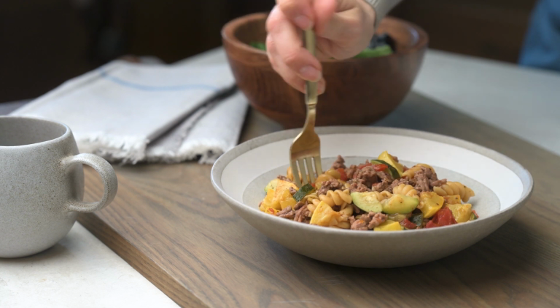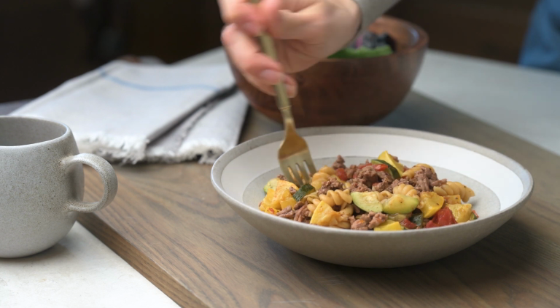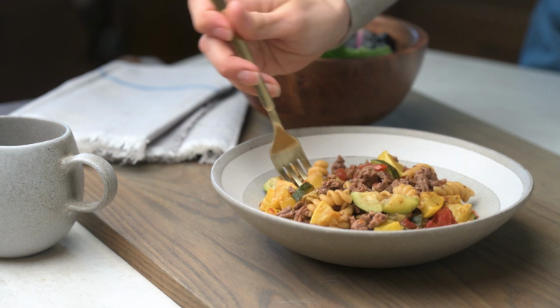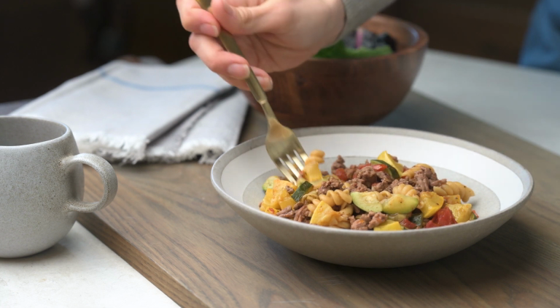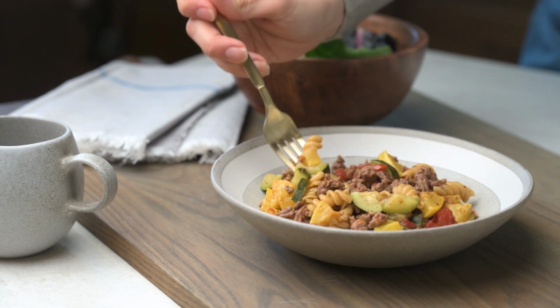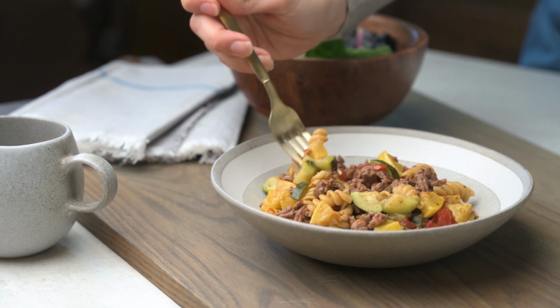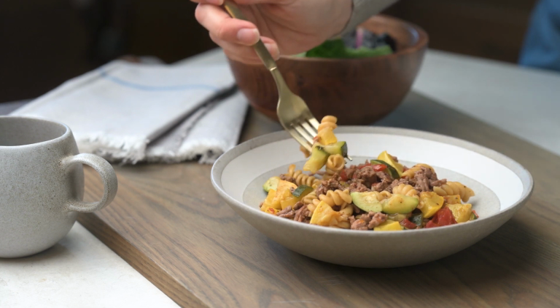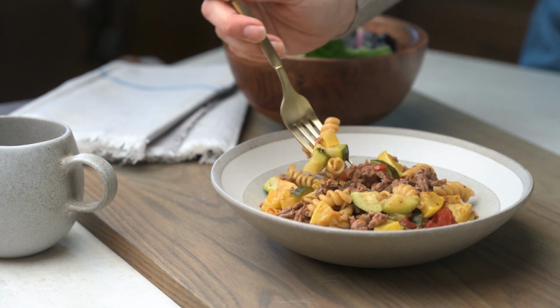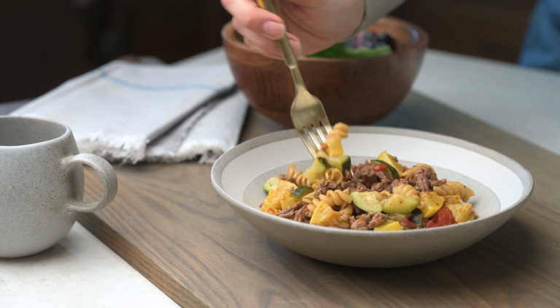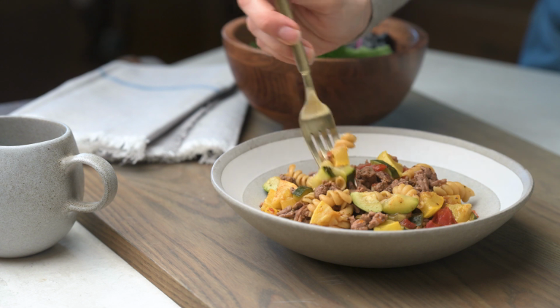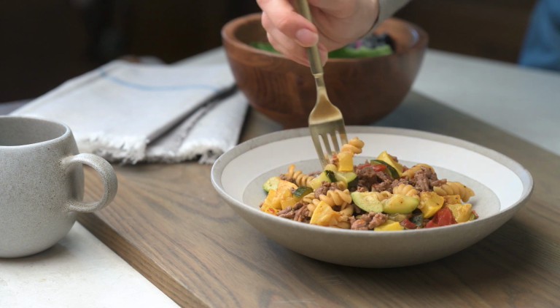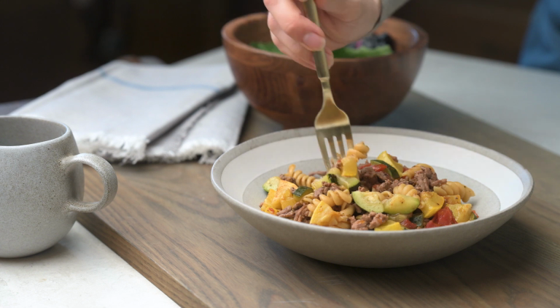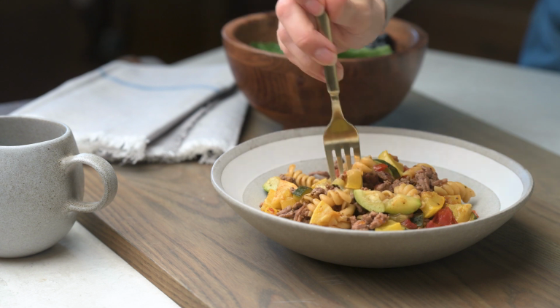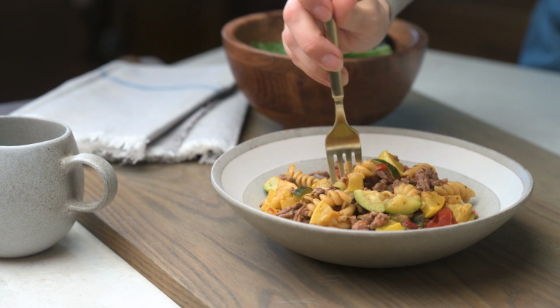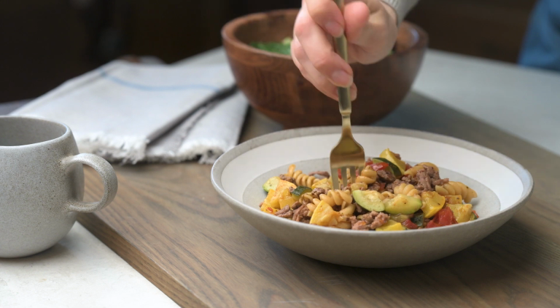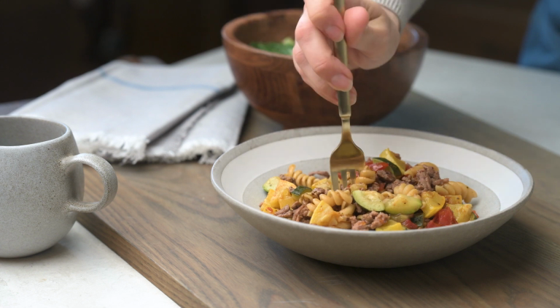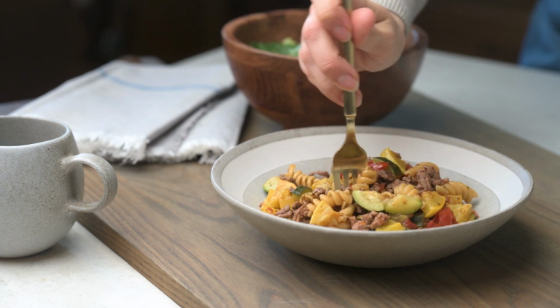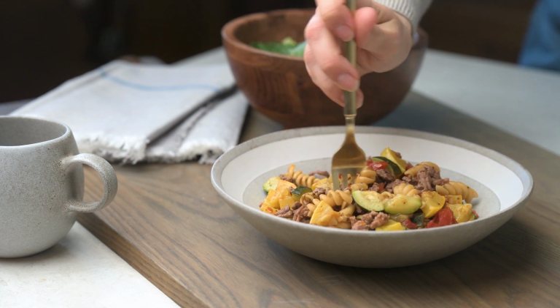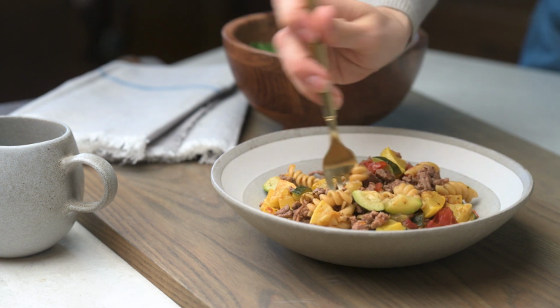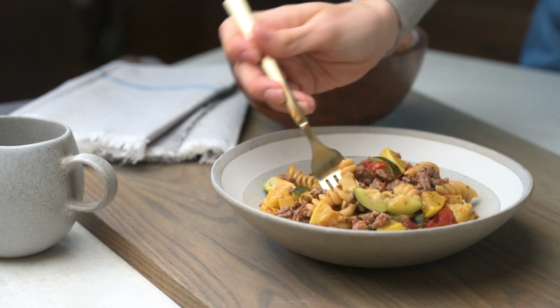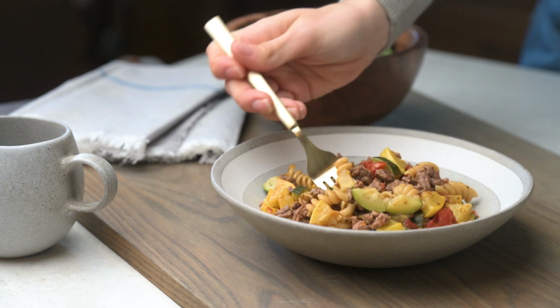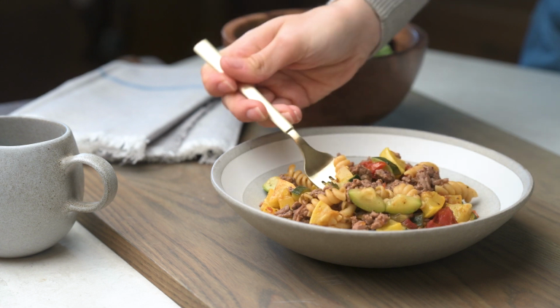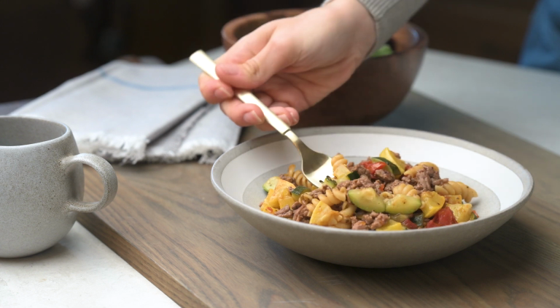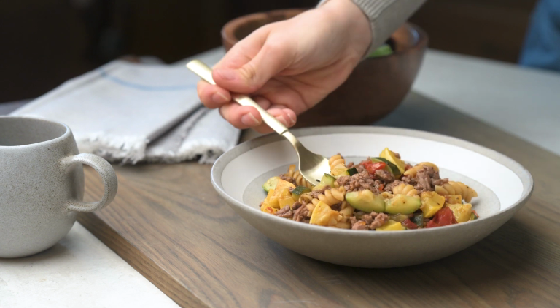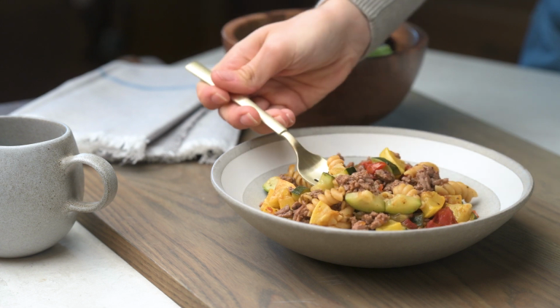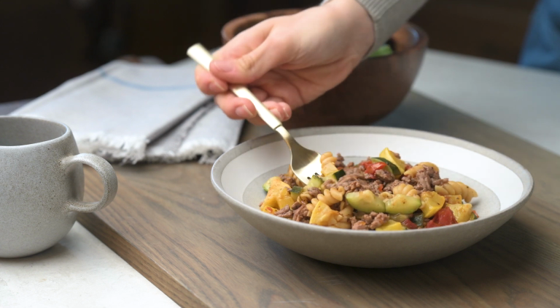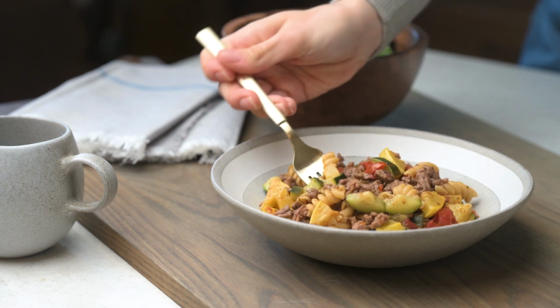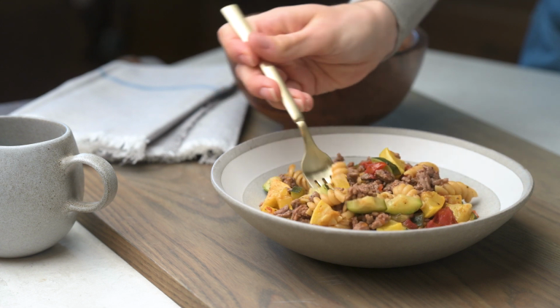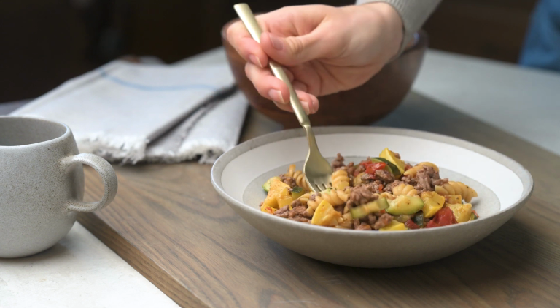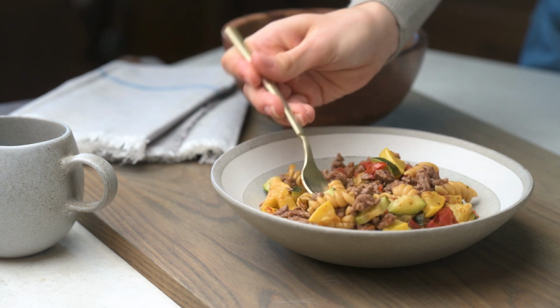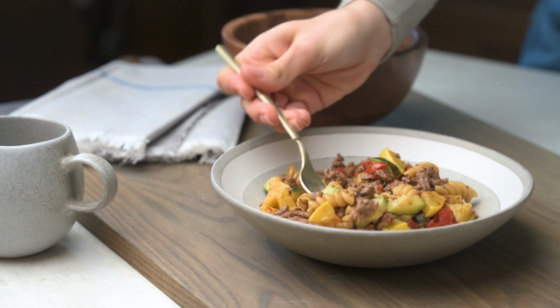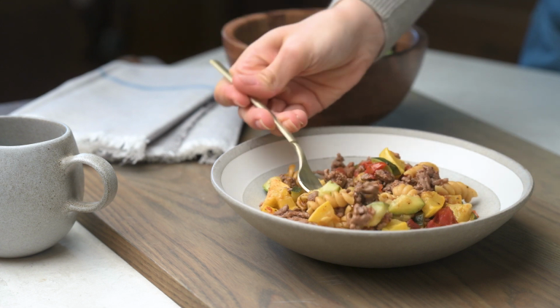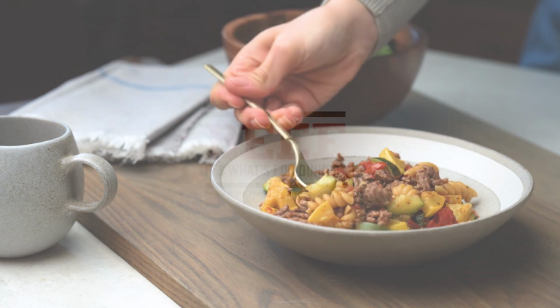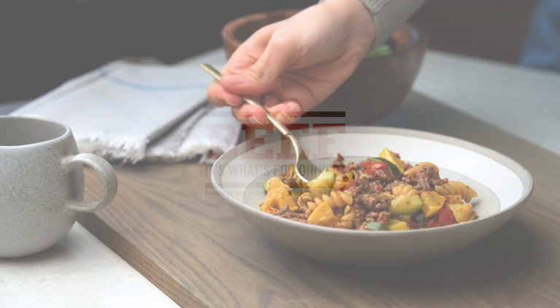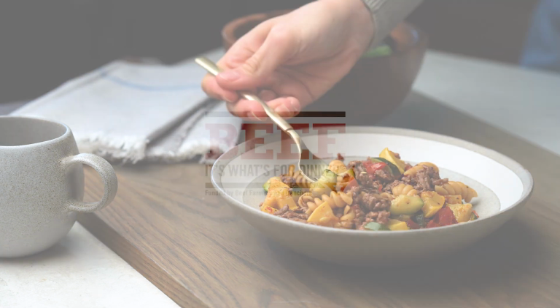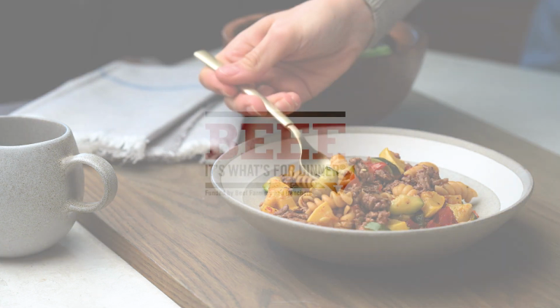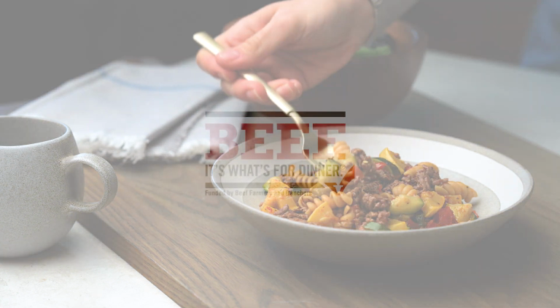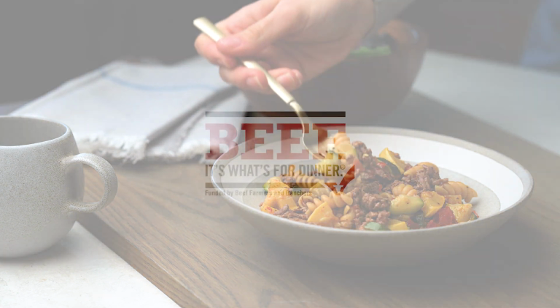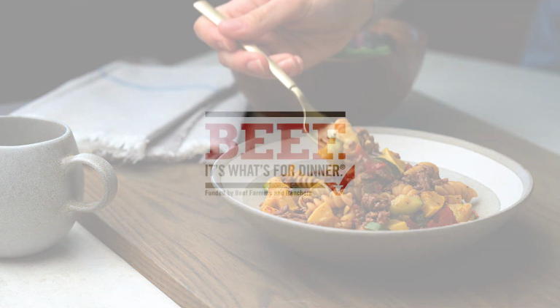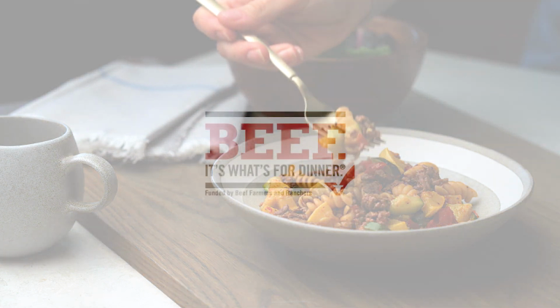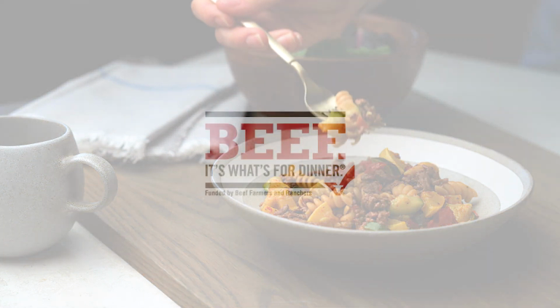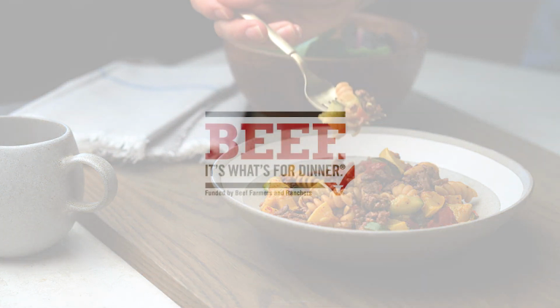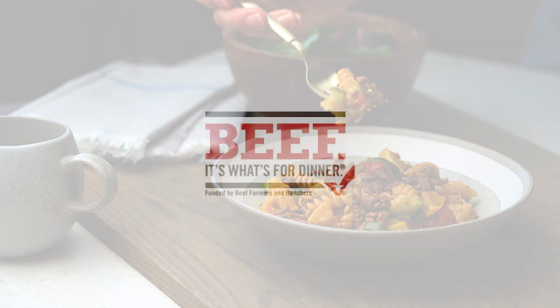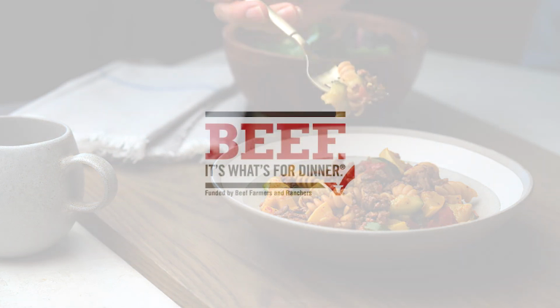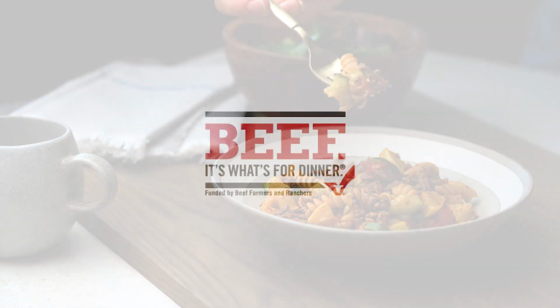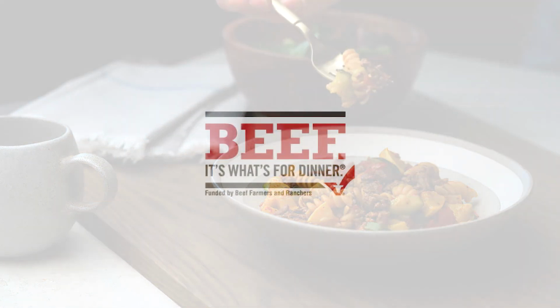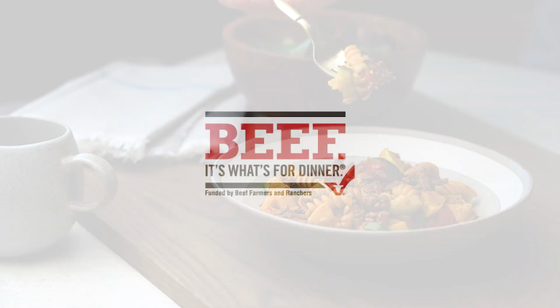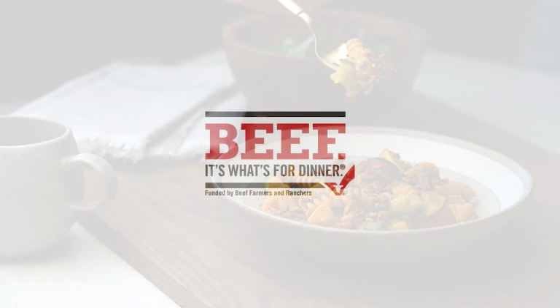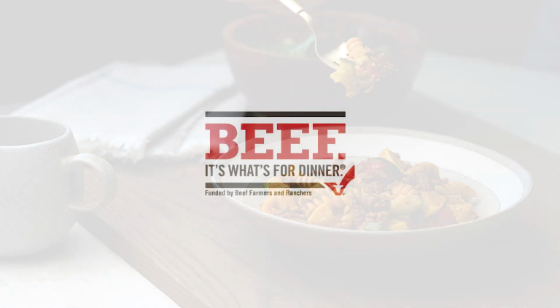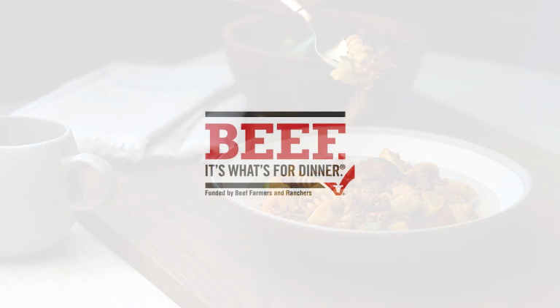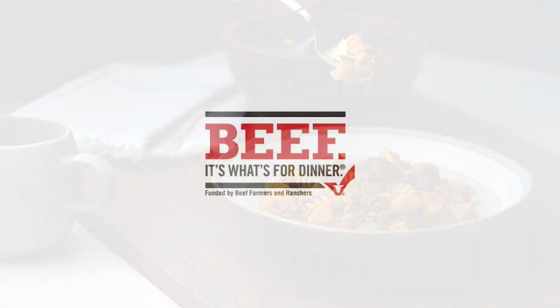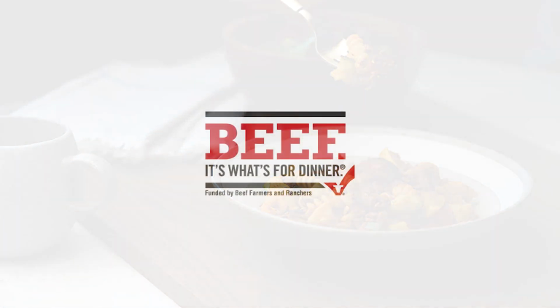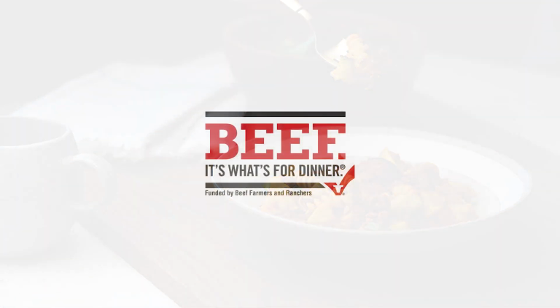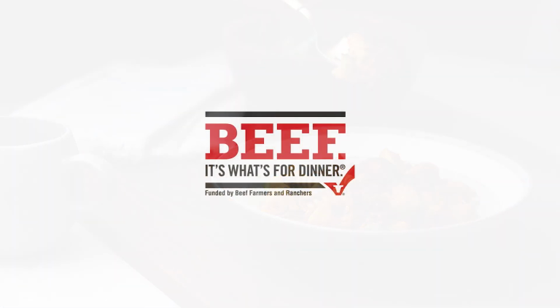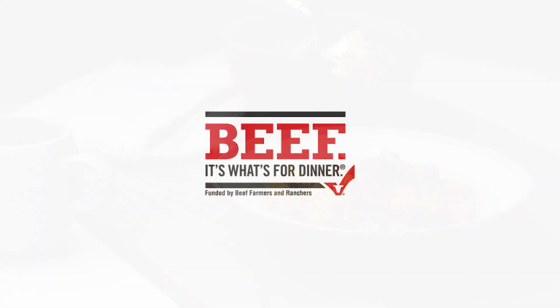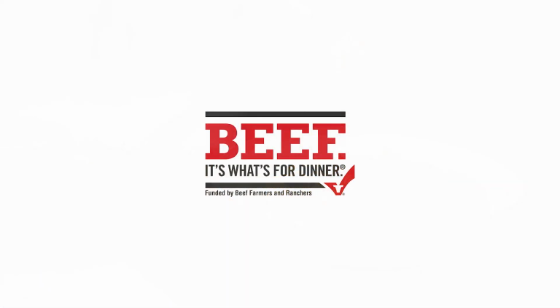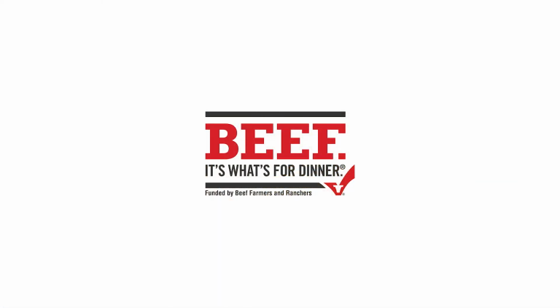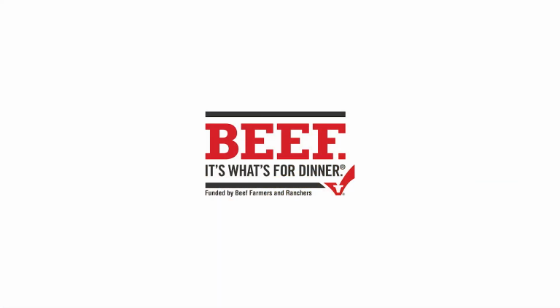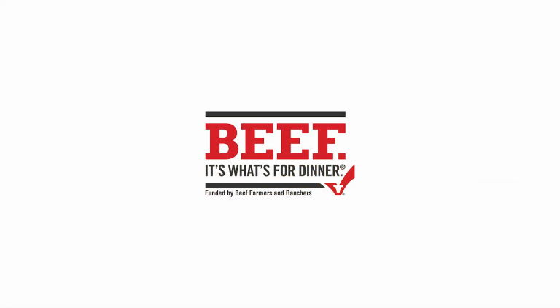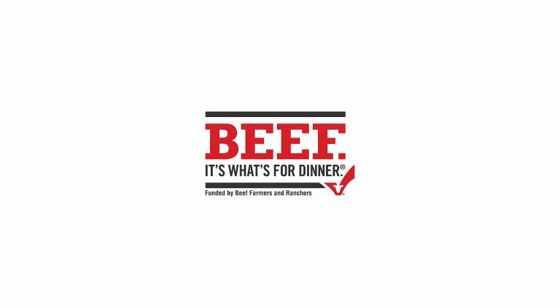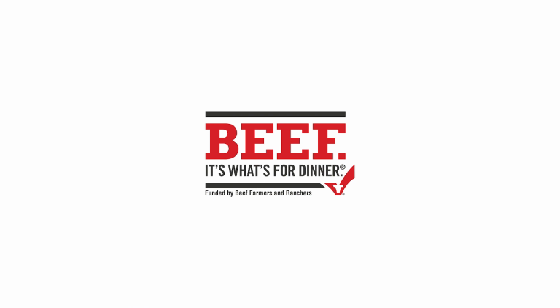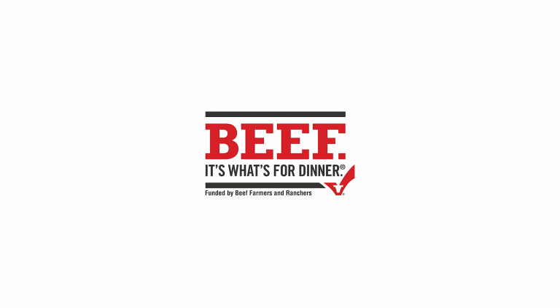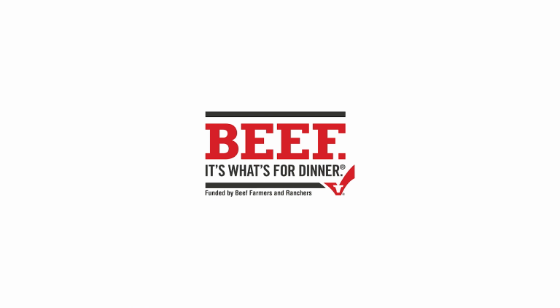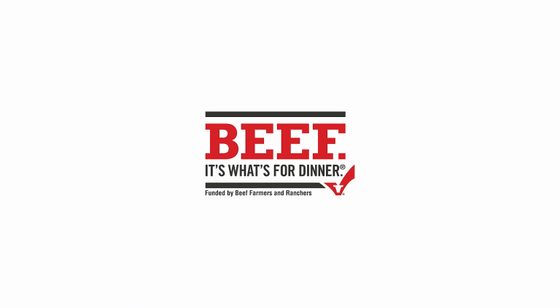For this recipe and other delicious beef recipes, visit beefitswhatsfordinner.com.